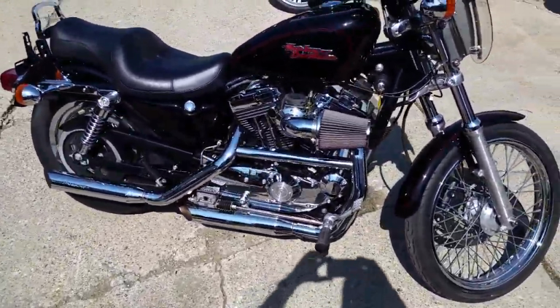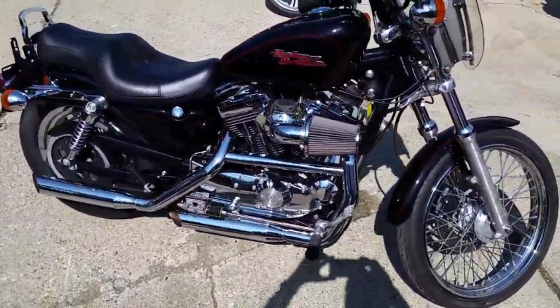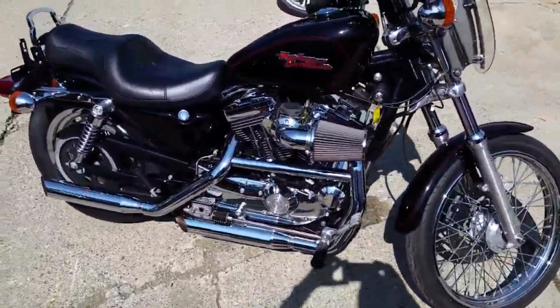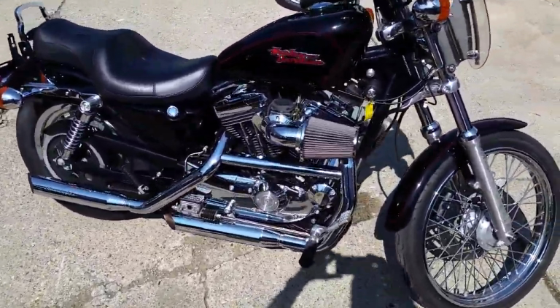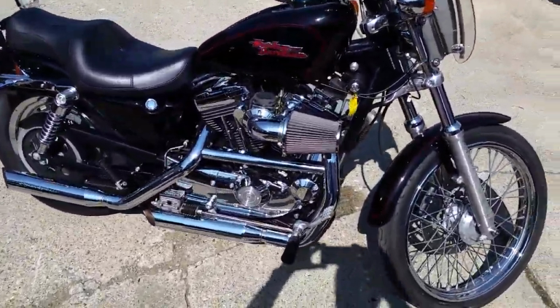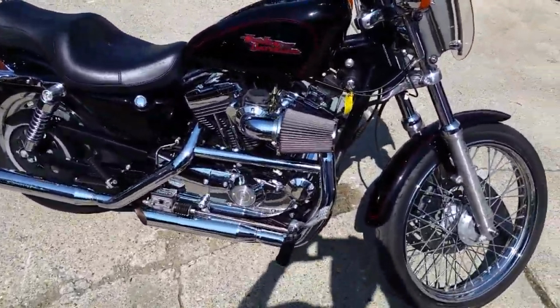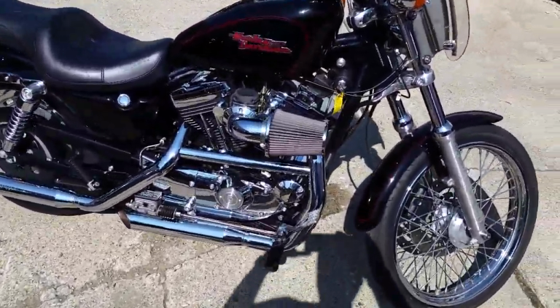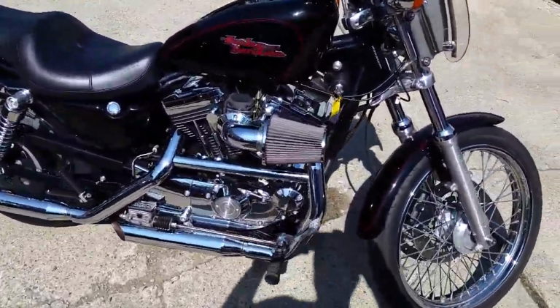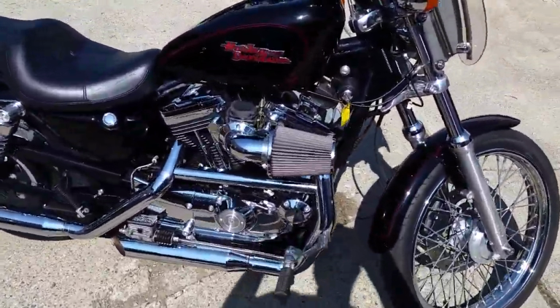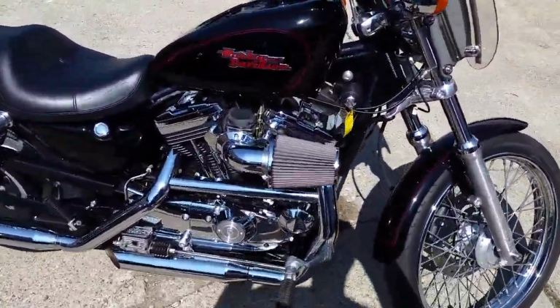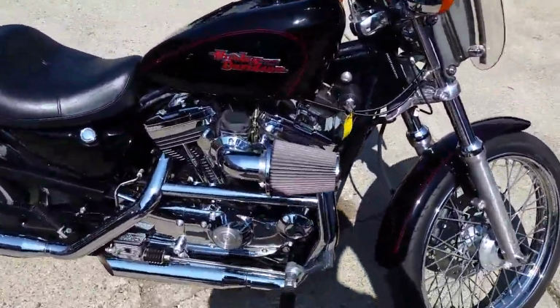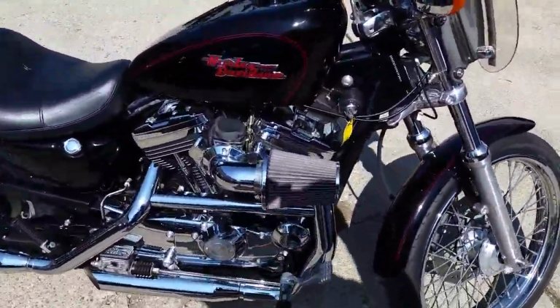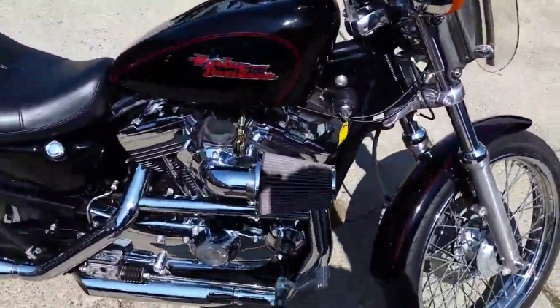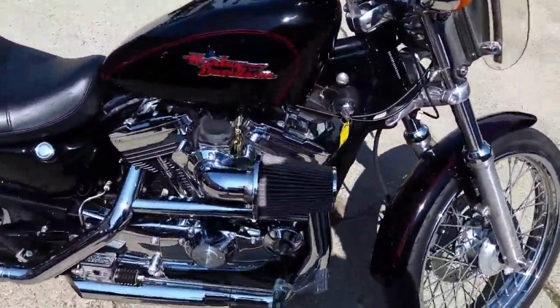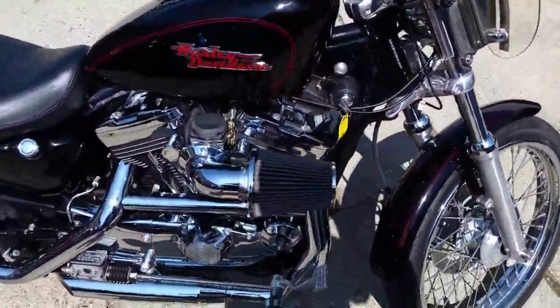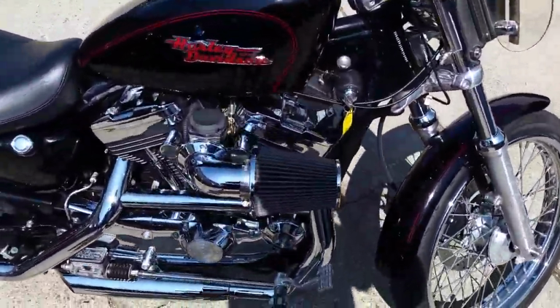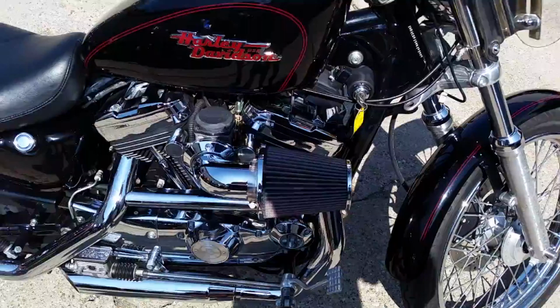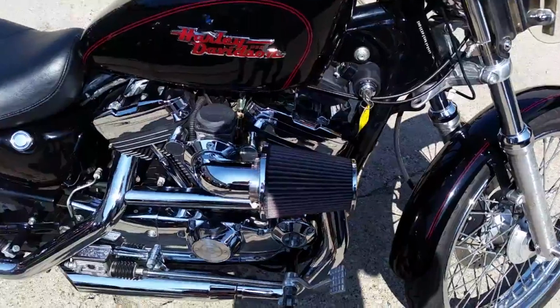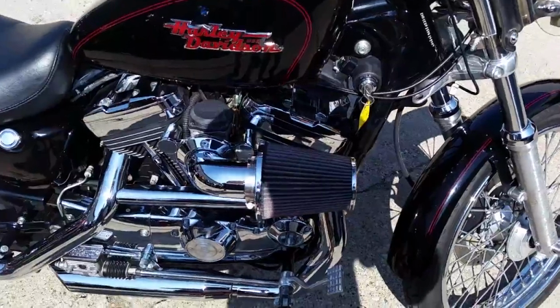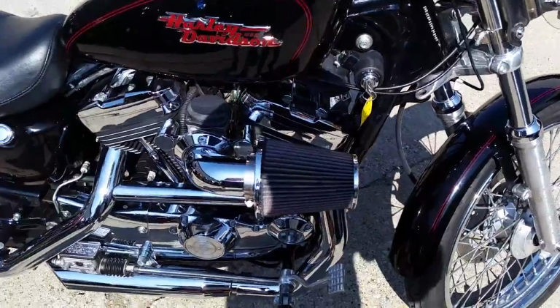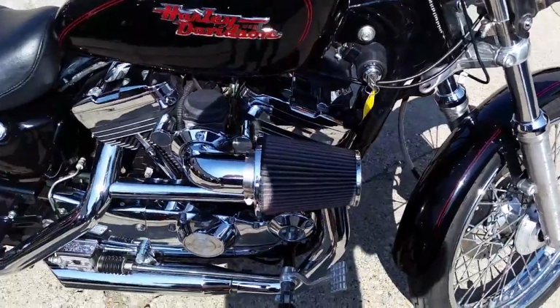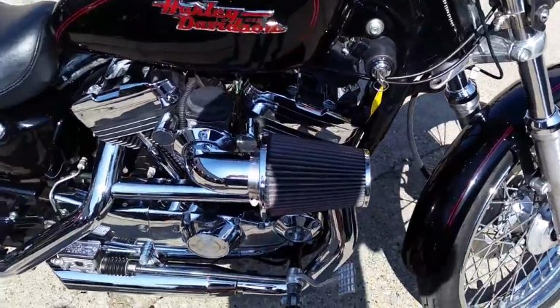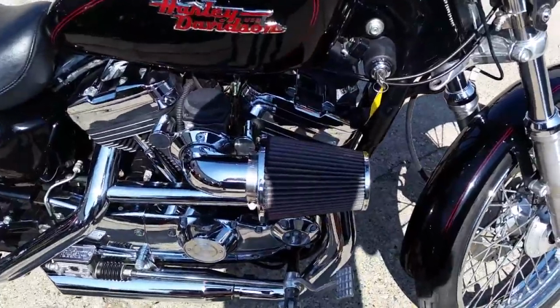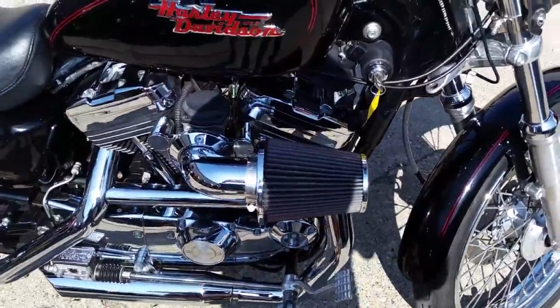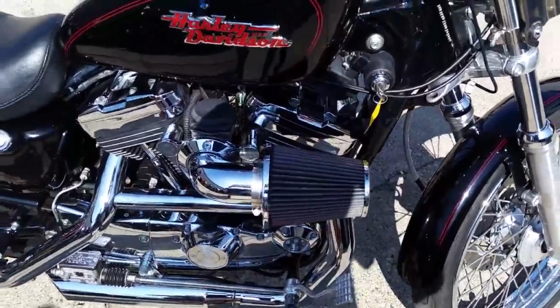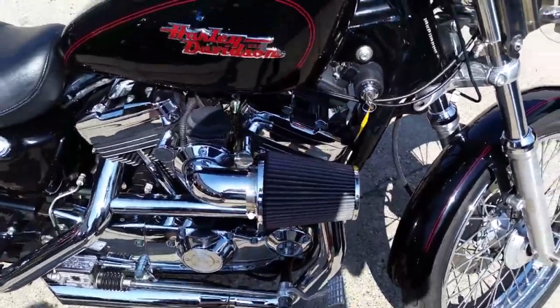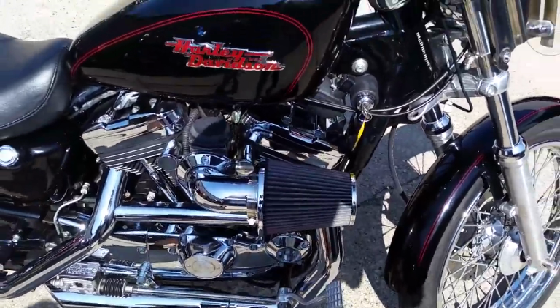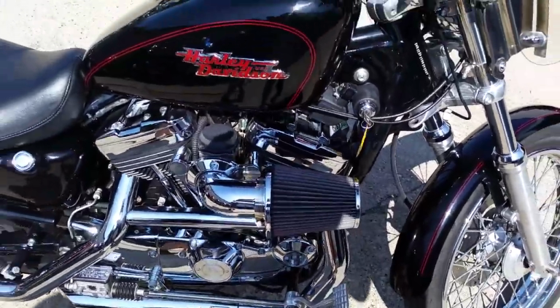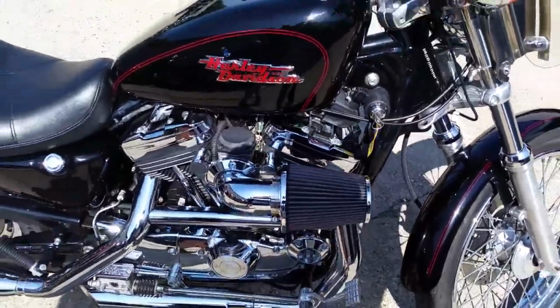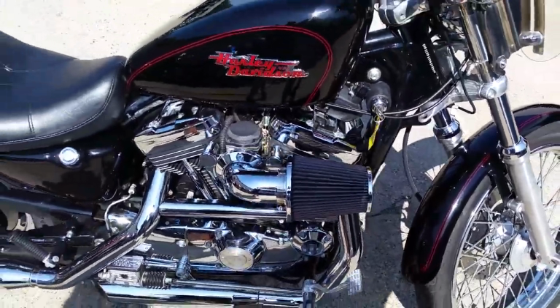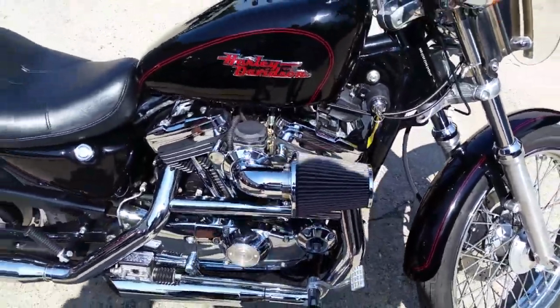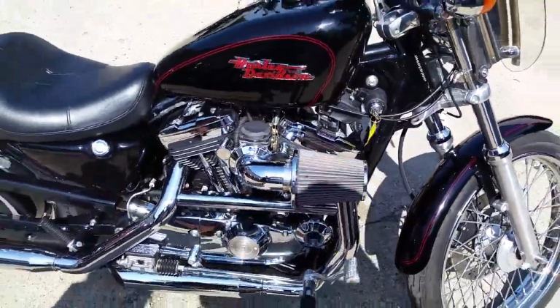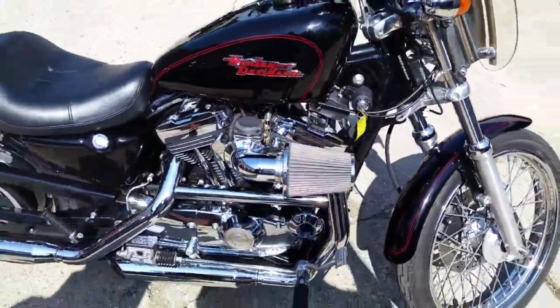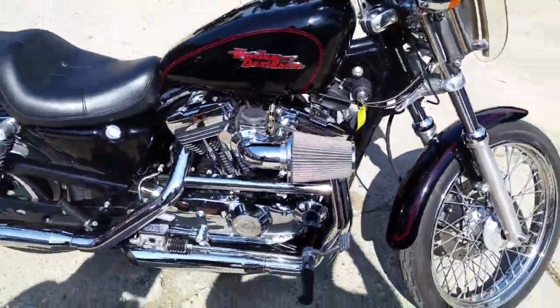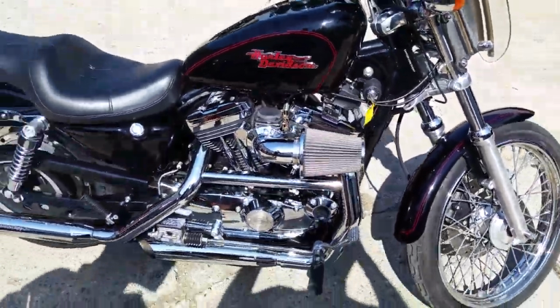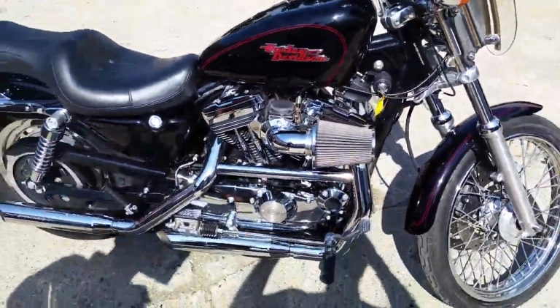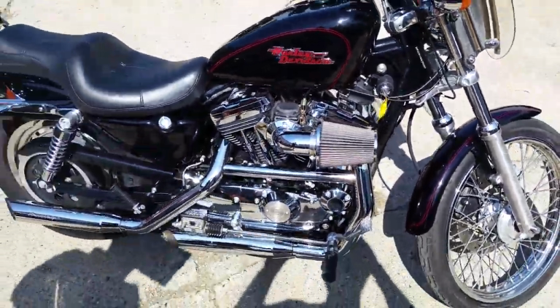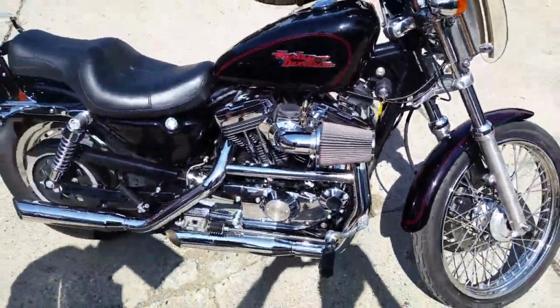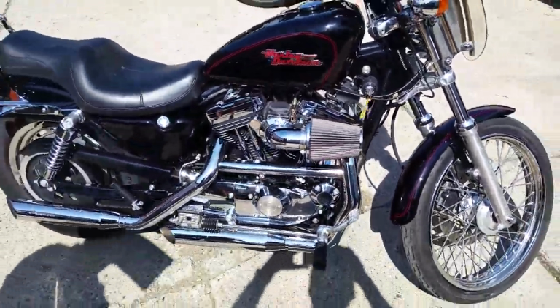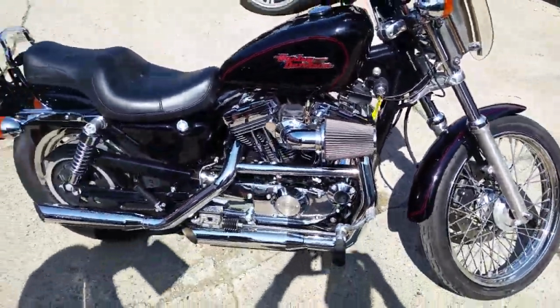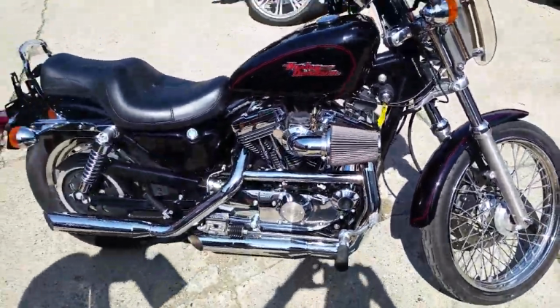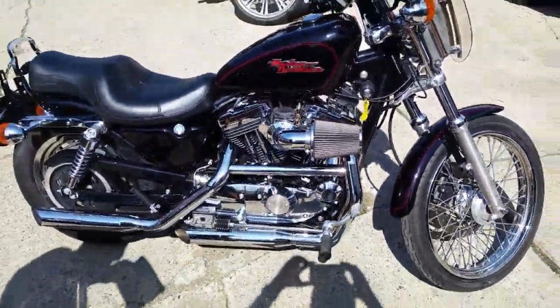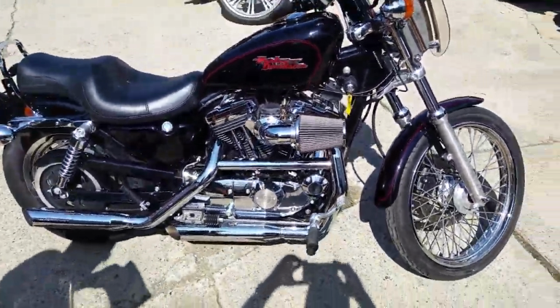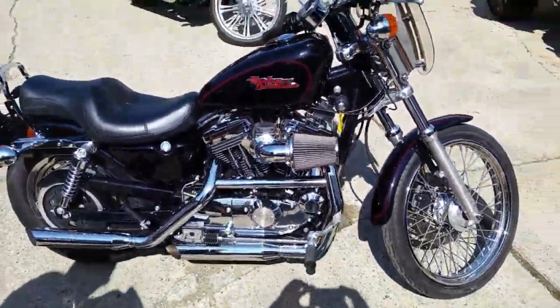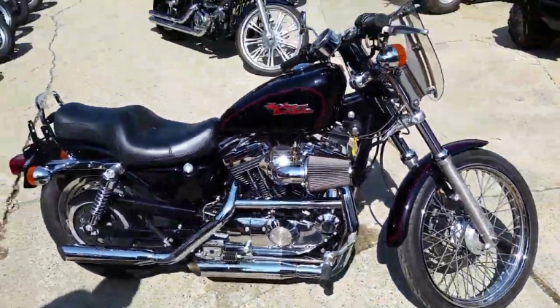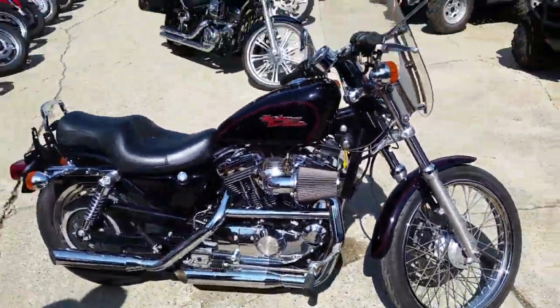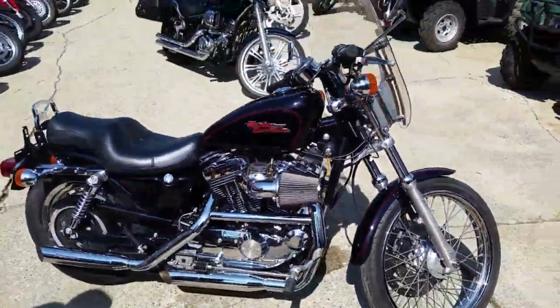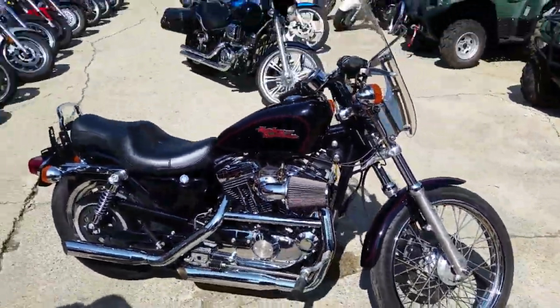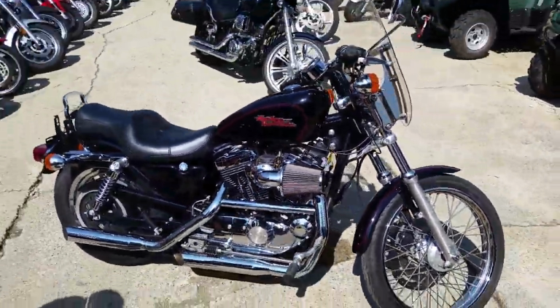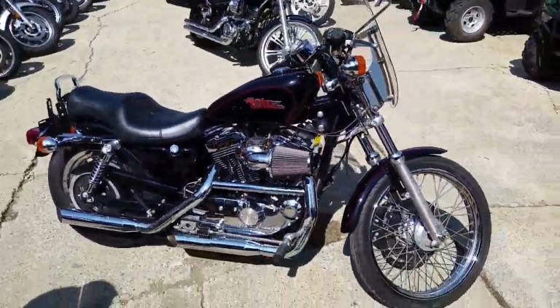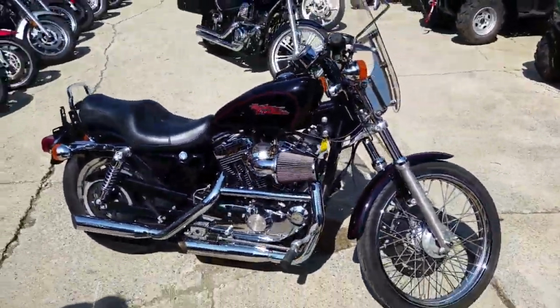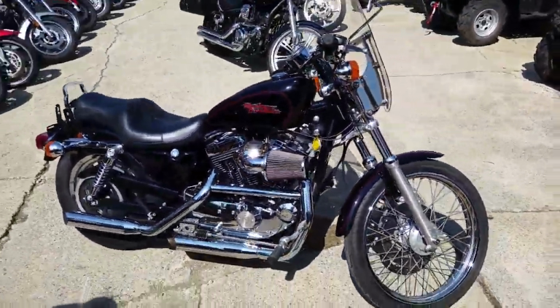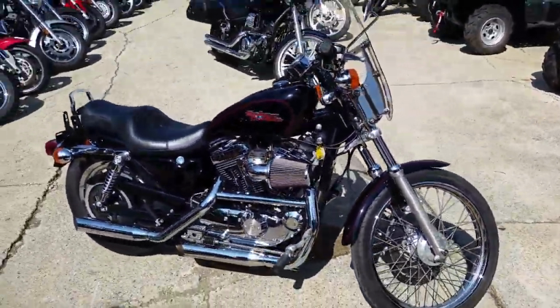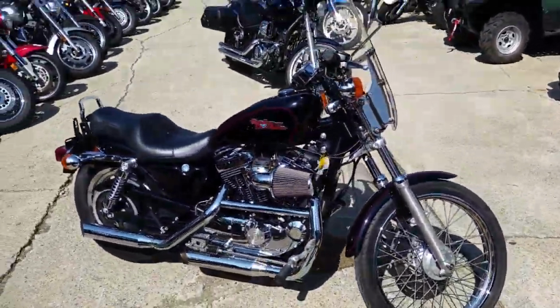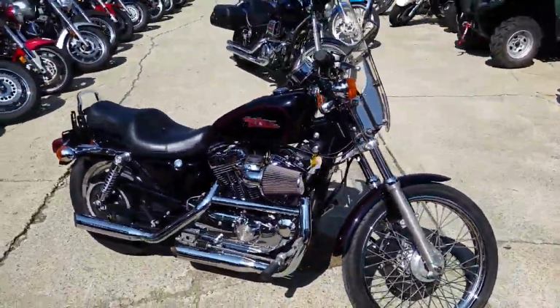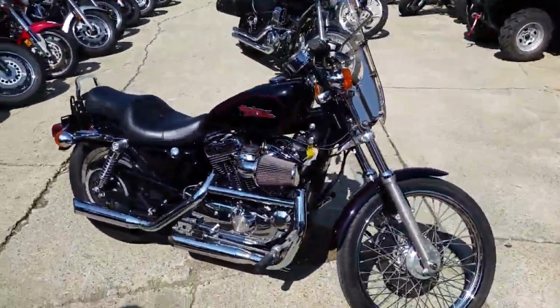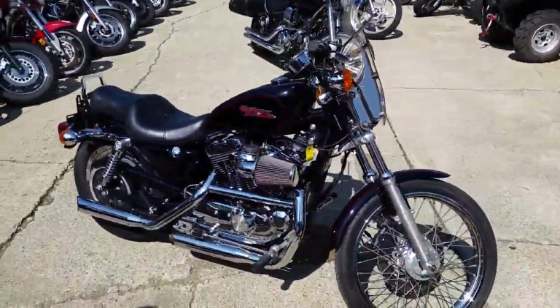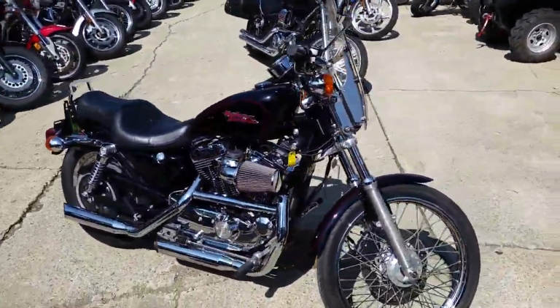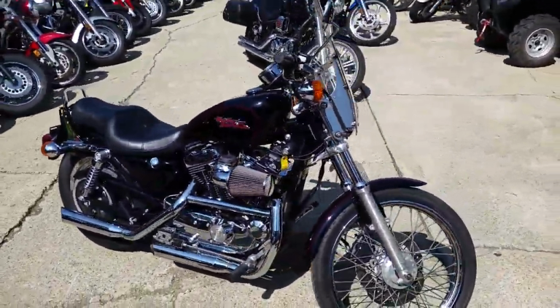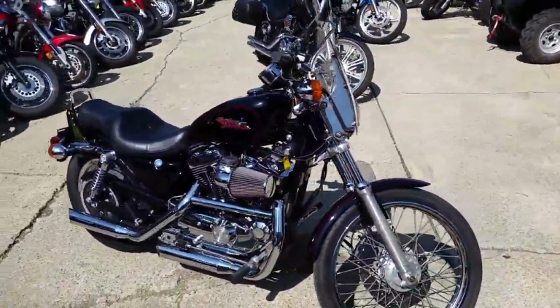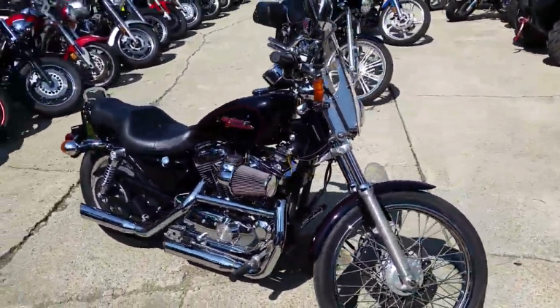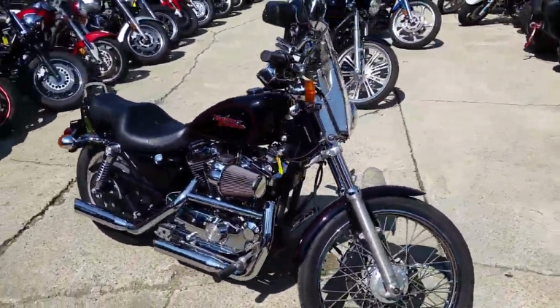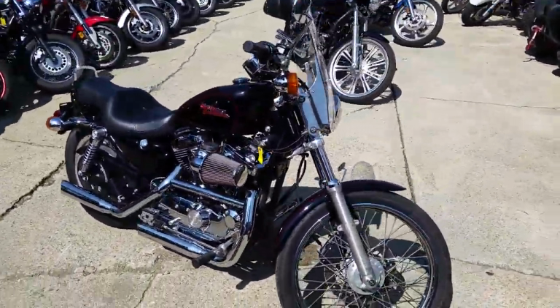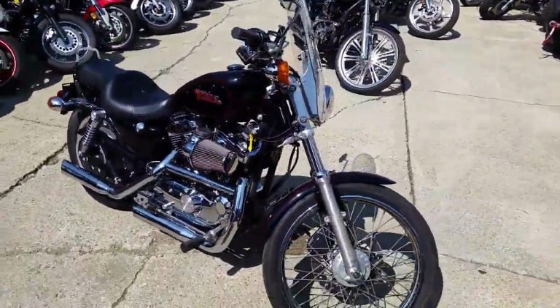This Sportster runs strong with a Screamin' Eagle air cleaner and has a Screamin' Eagle exhaust. It makes this thing sound as cool as it looks.